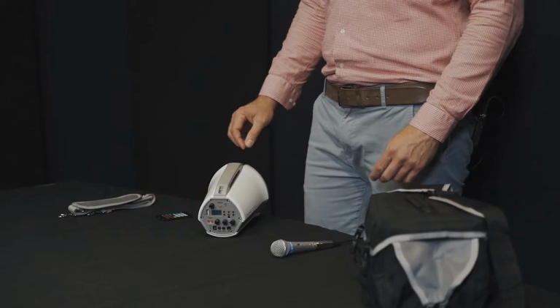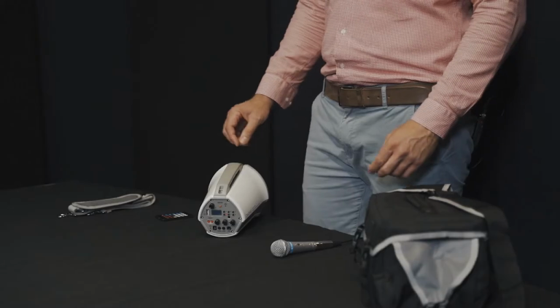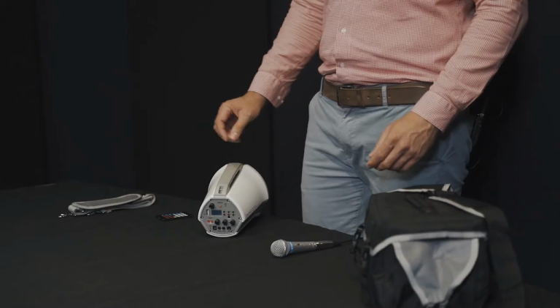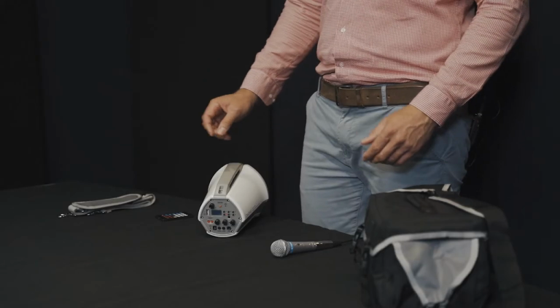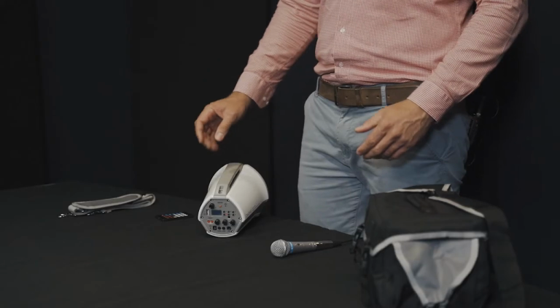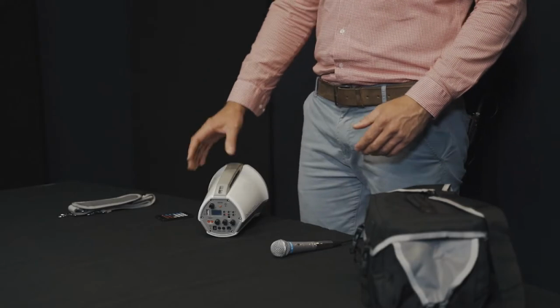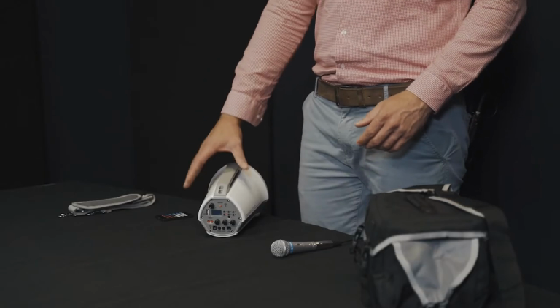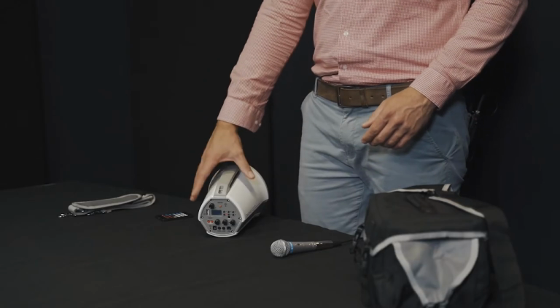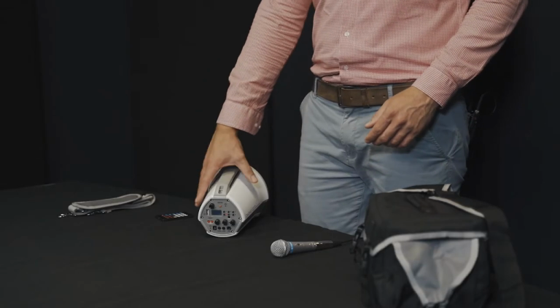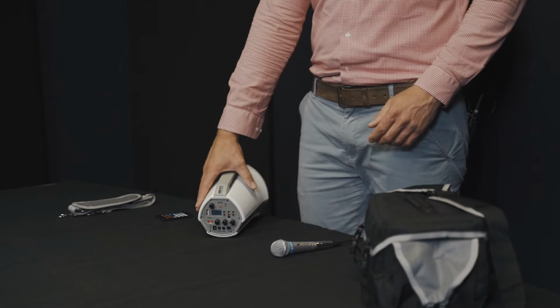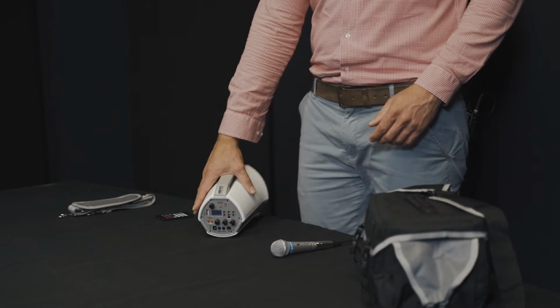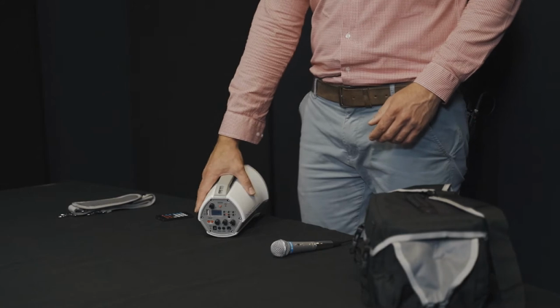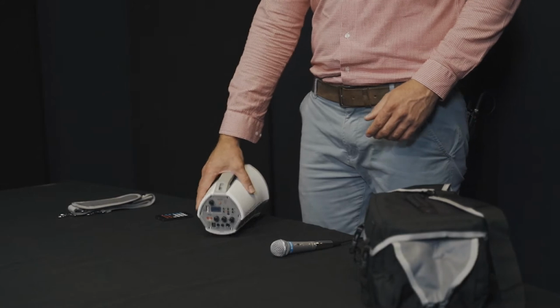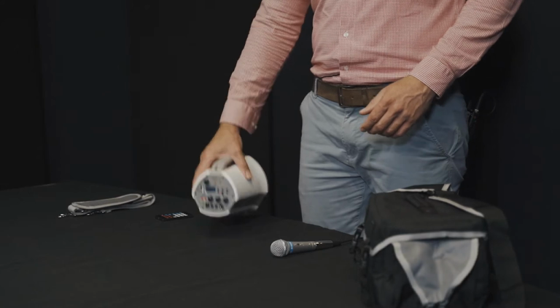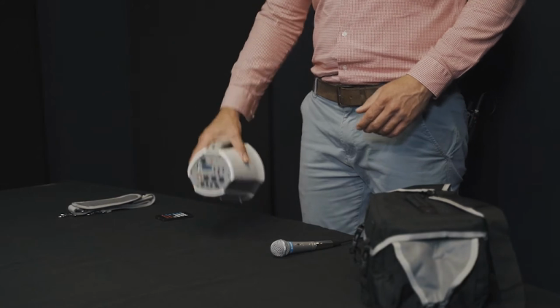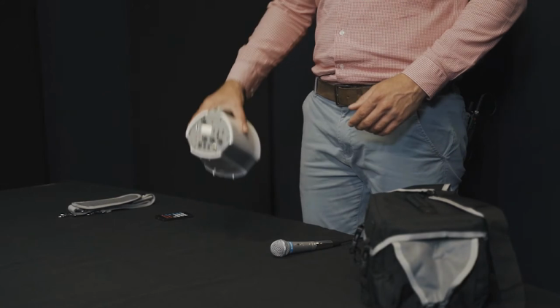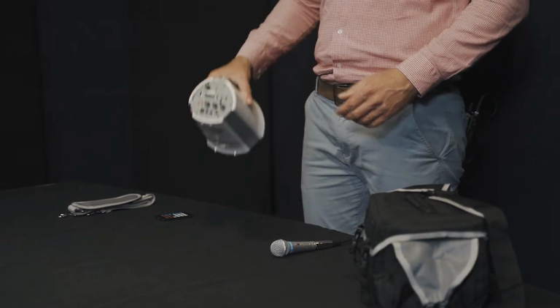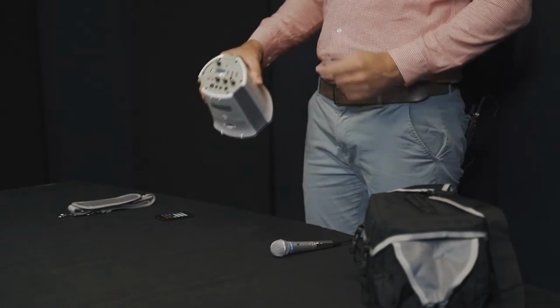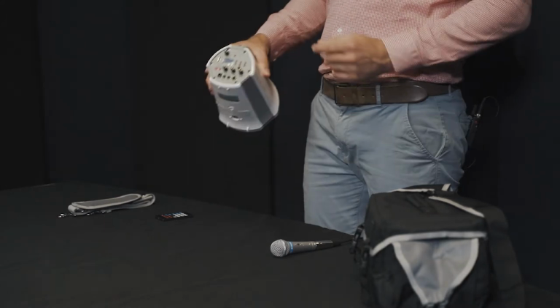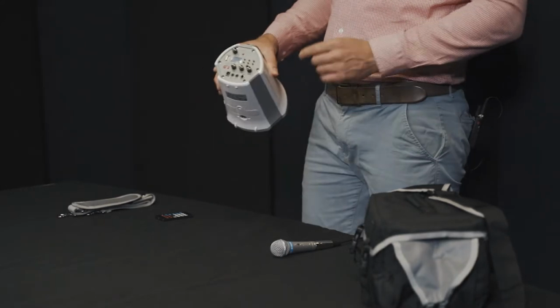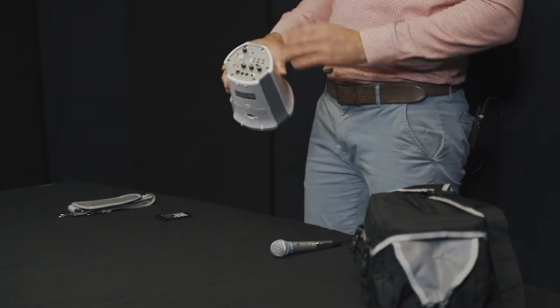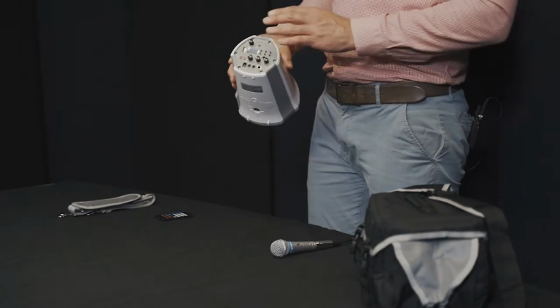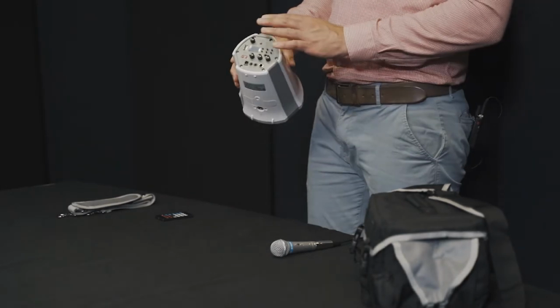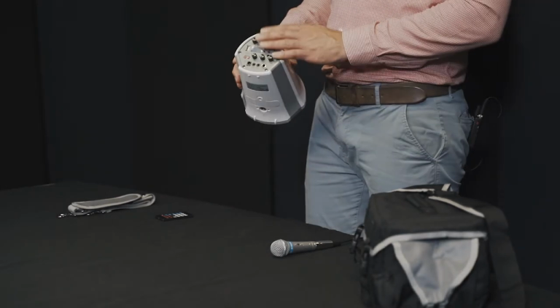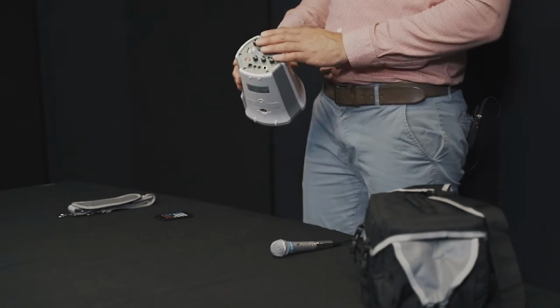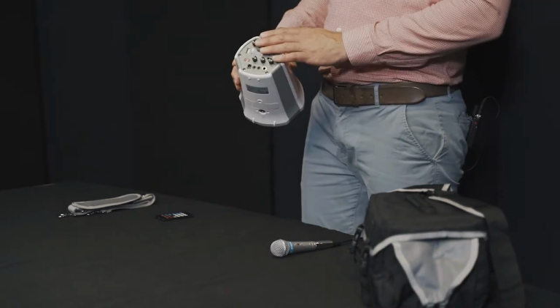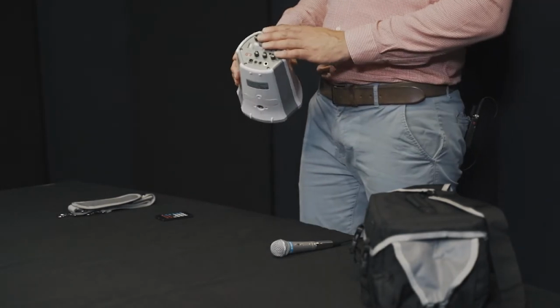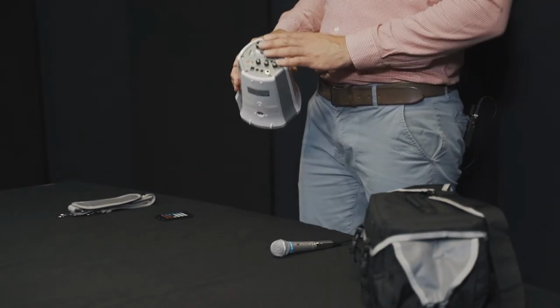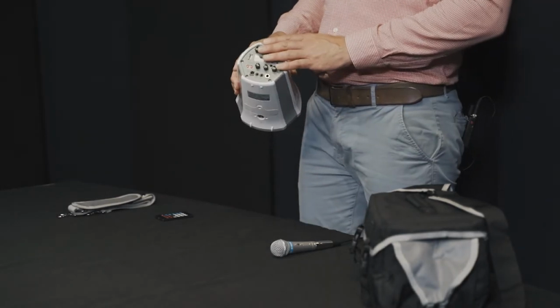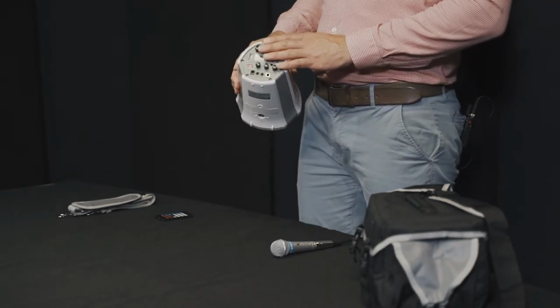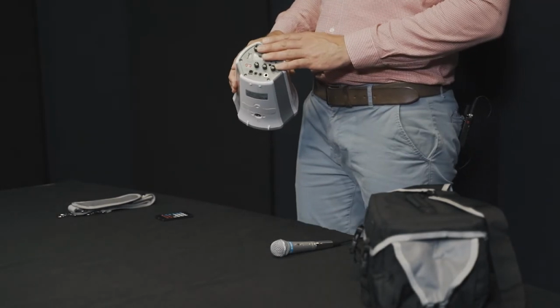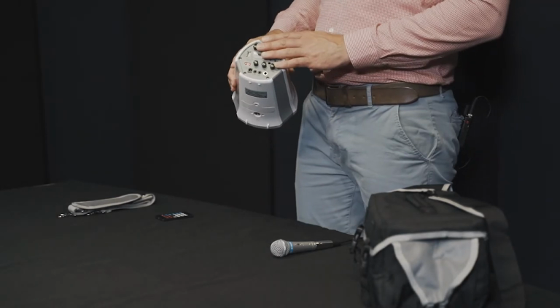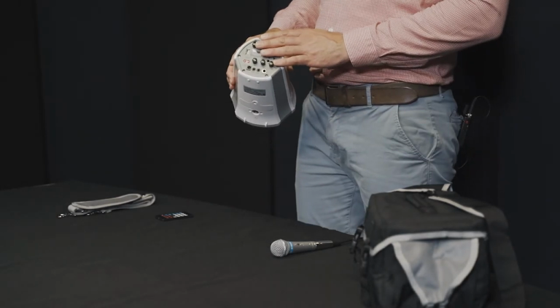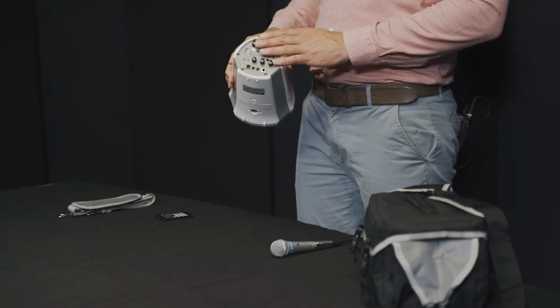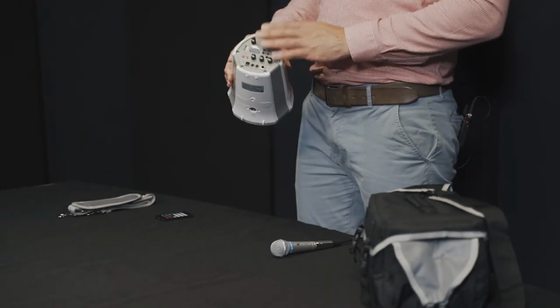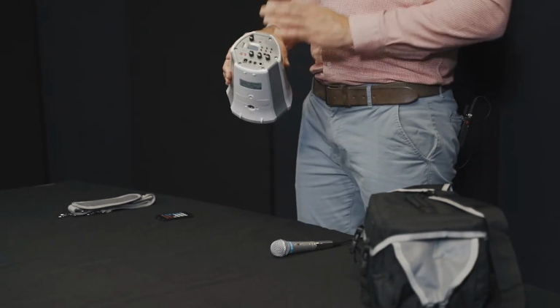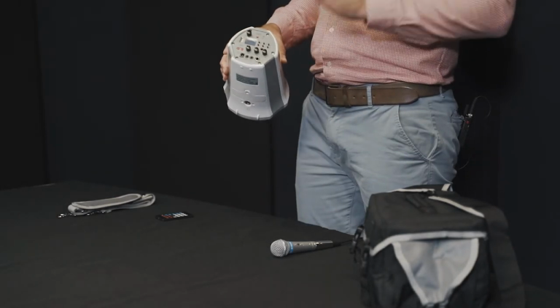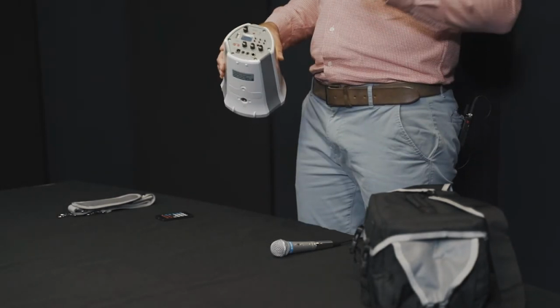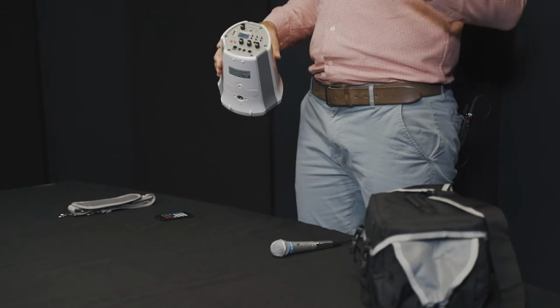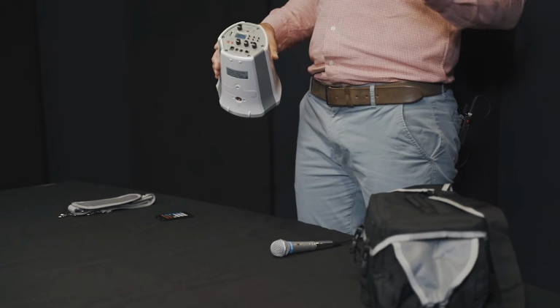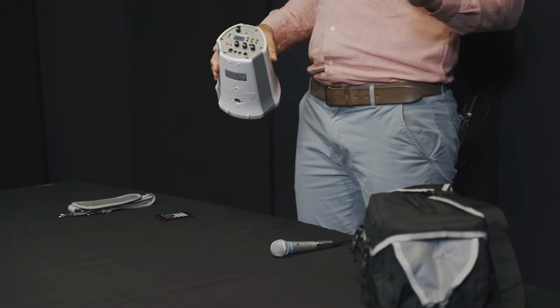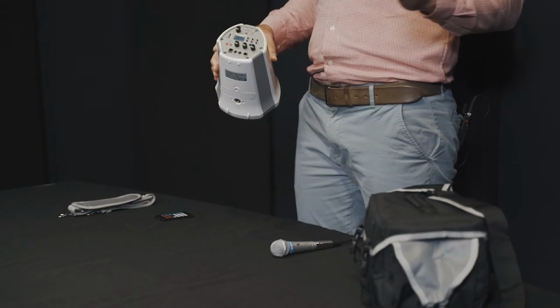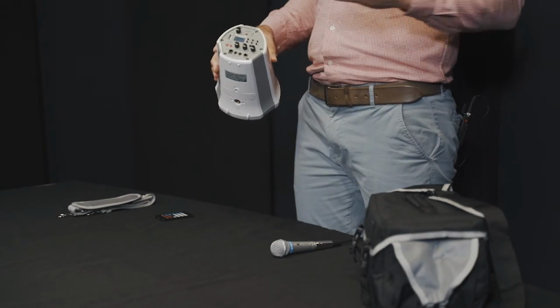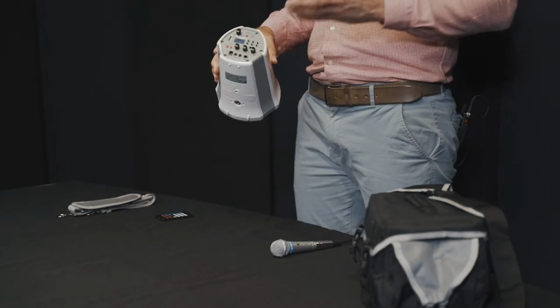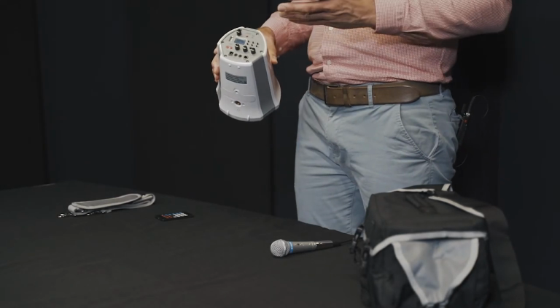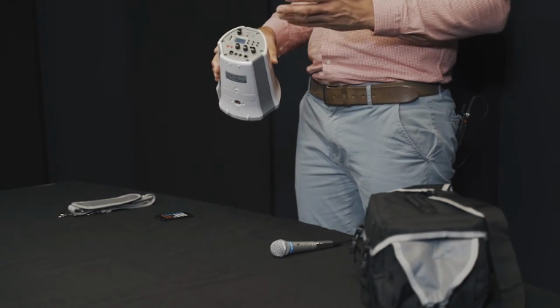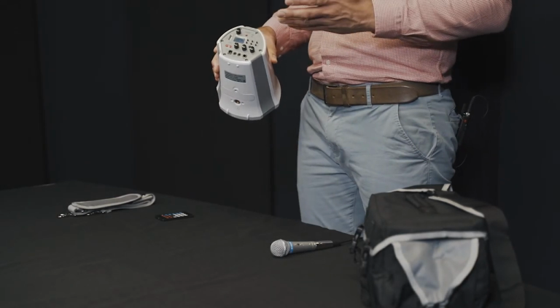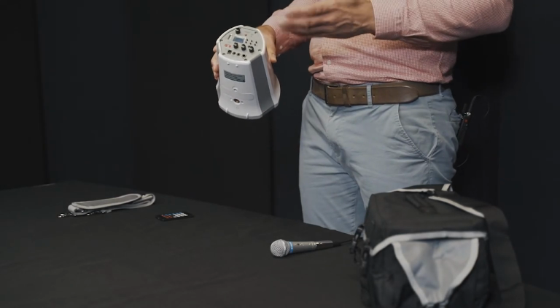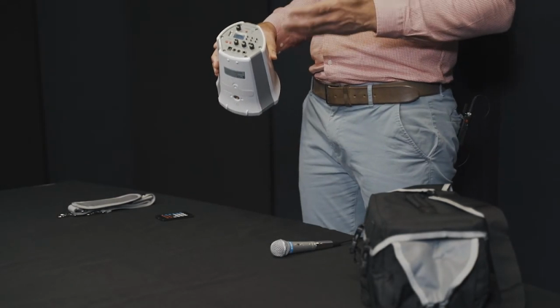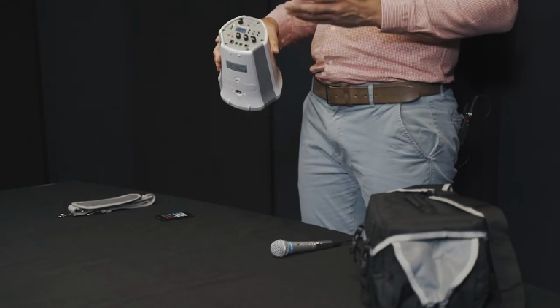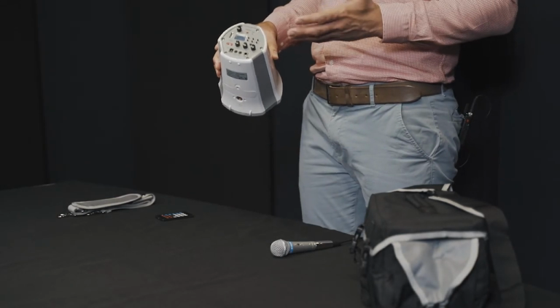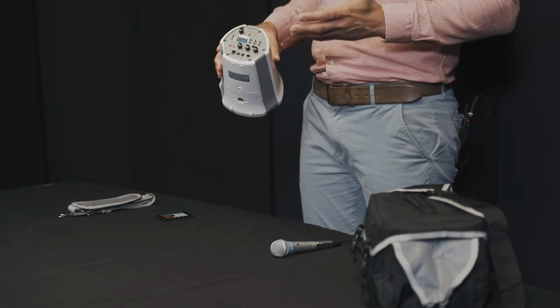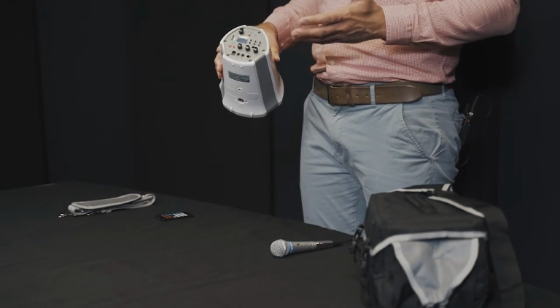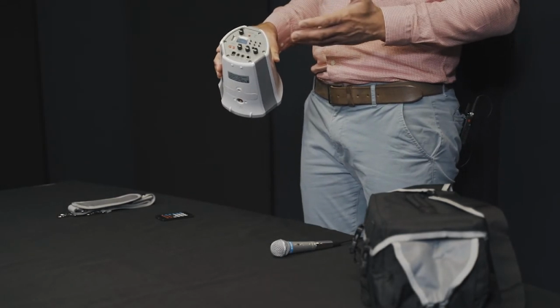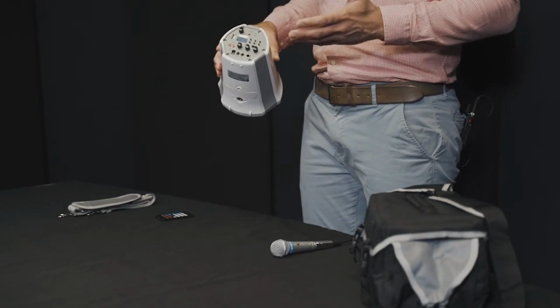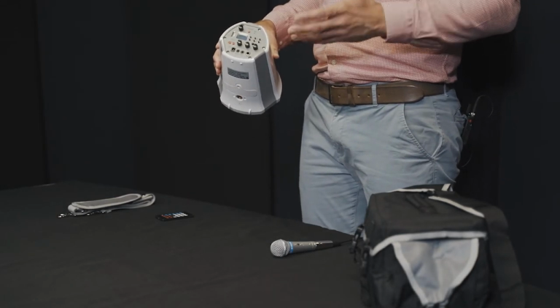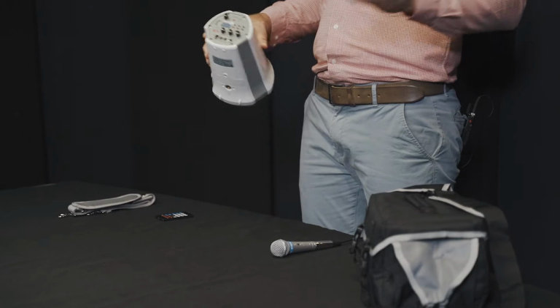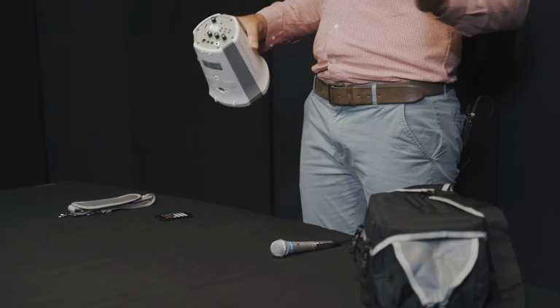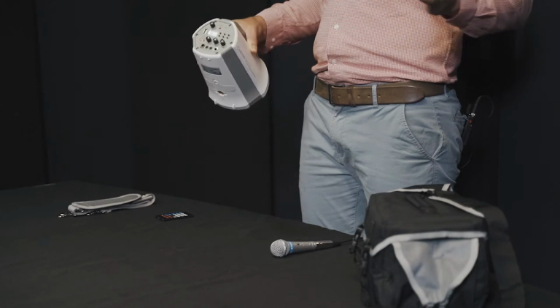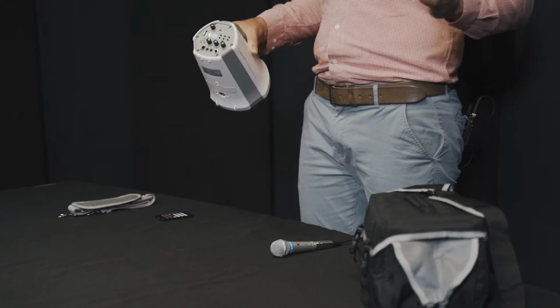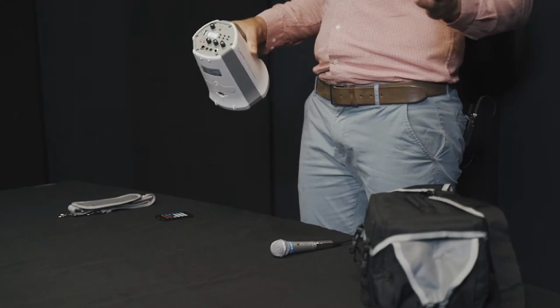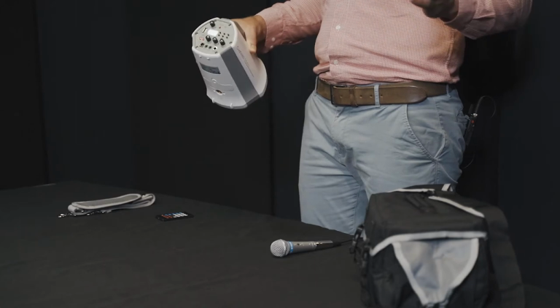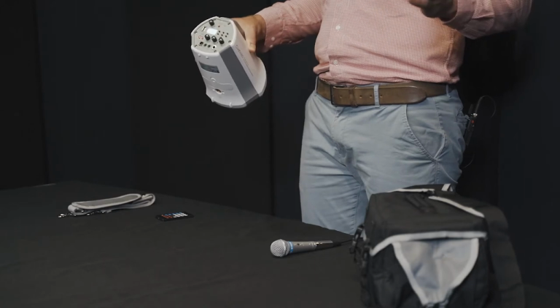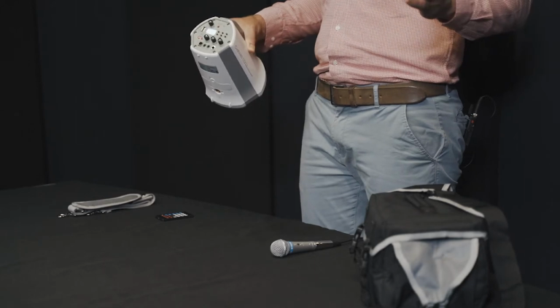Take a look at the back of the unit. There's a wireless microphone receiver built into the unit, so you can use the optional wireless microphone with this unit and have it all hands-free.